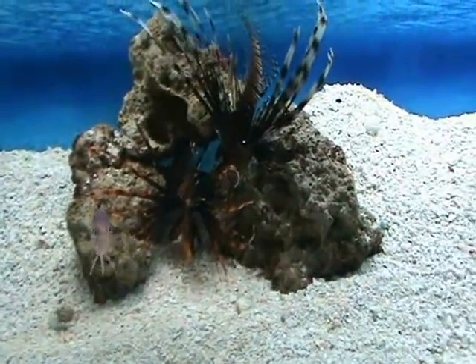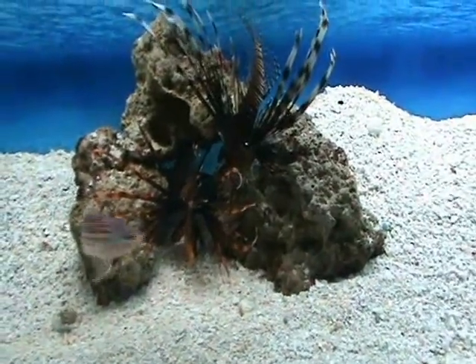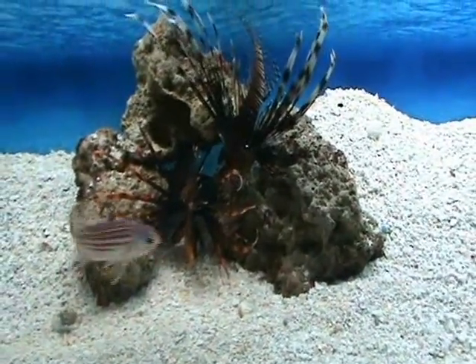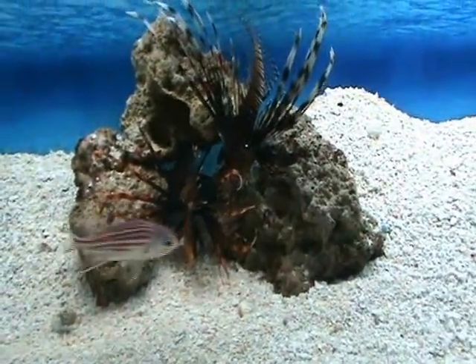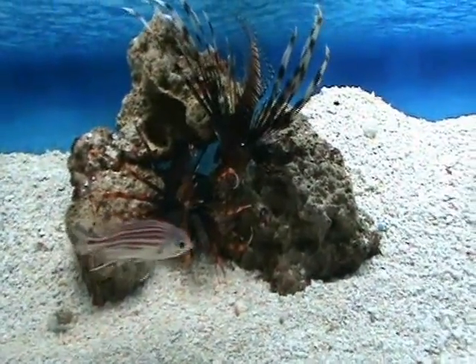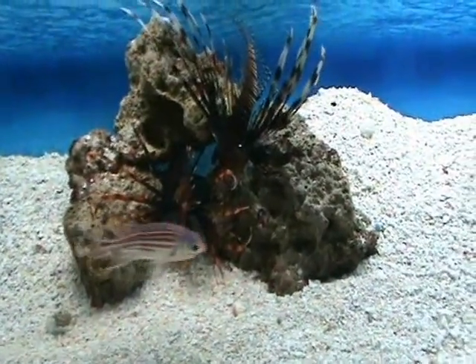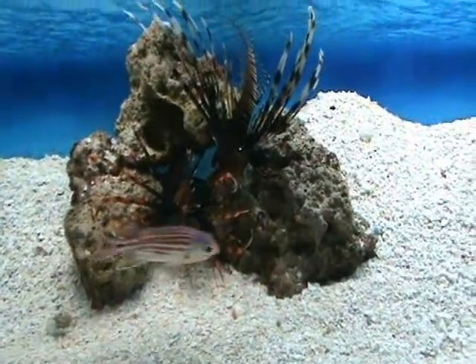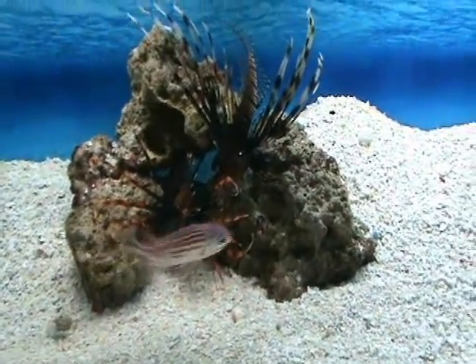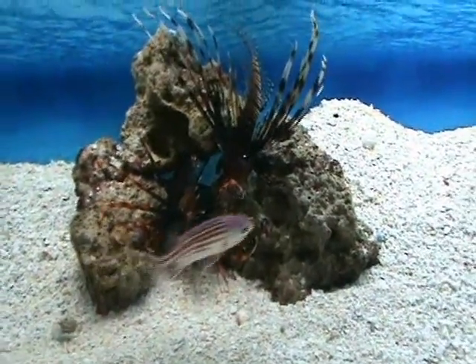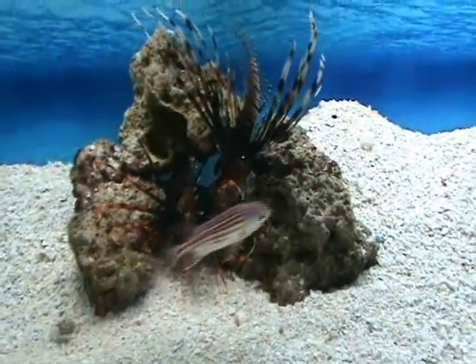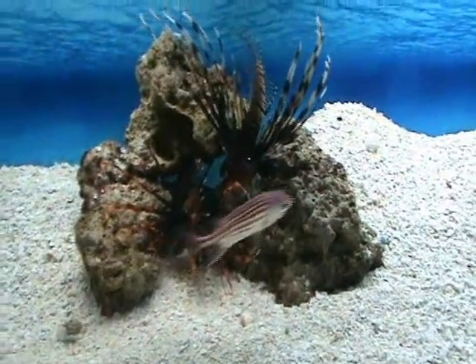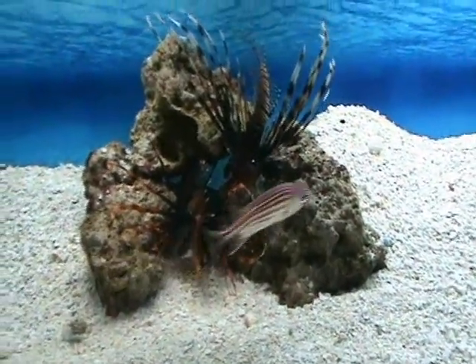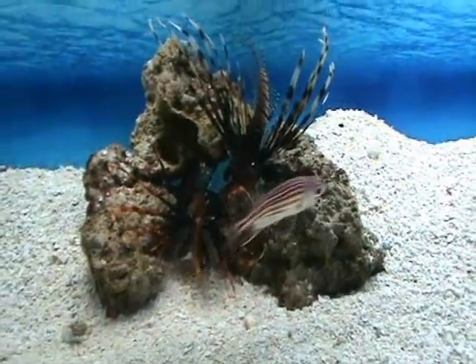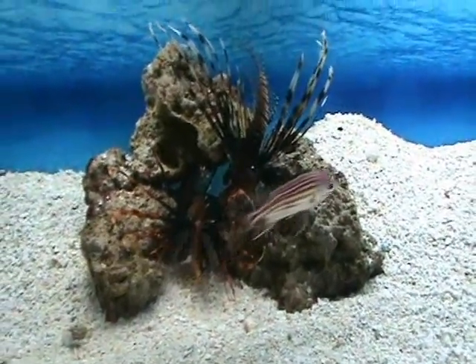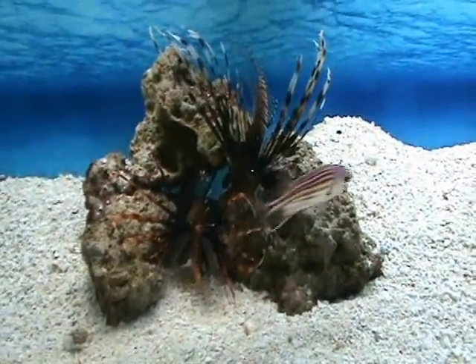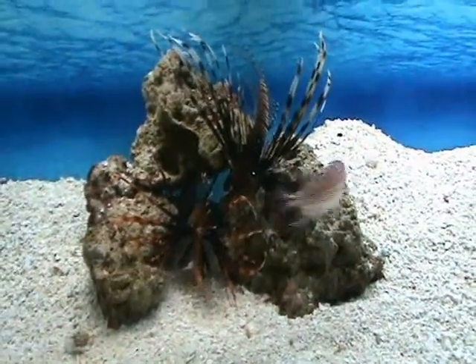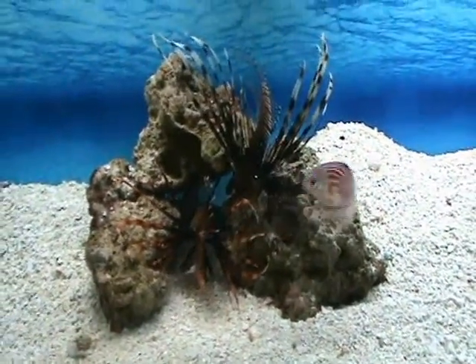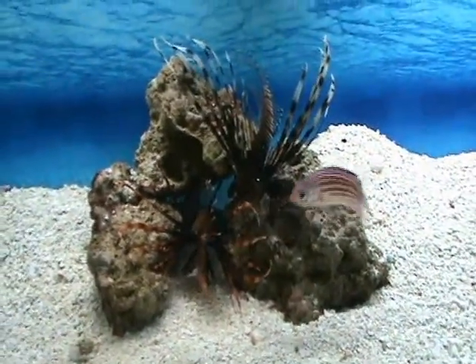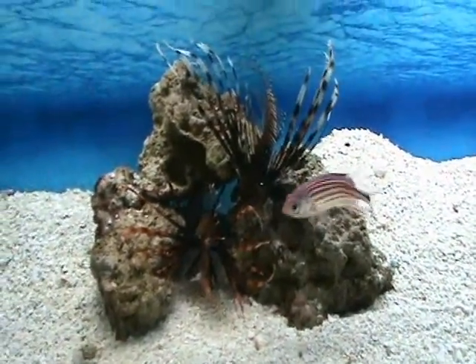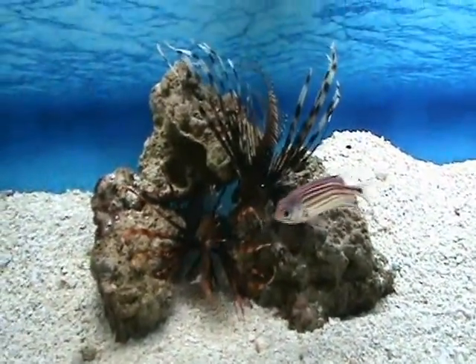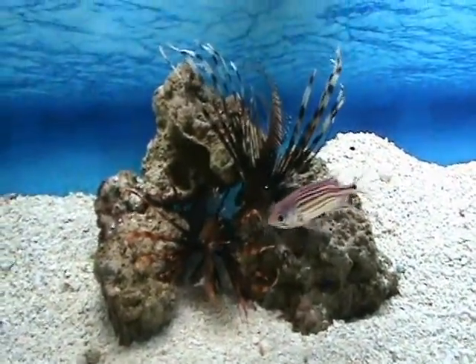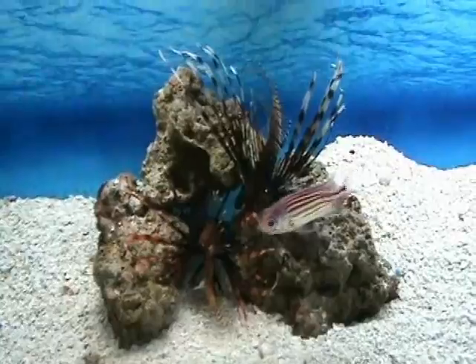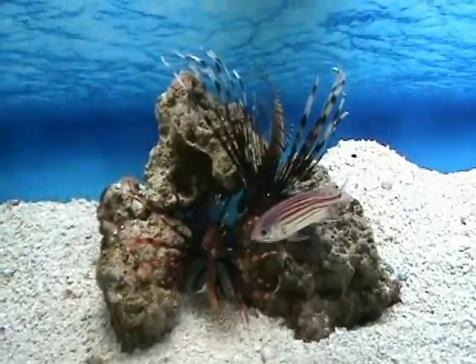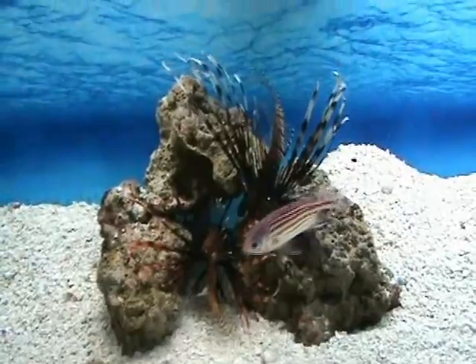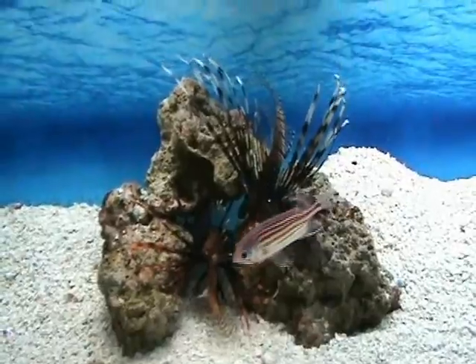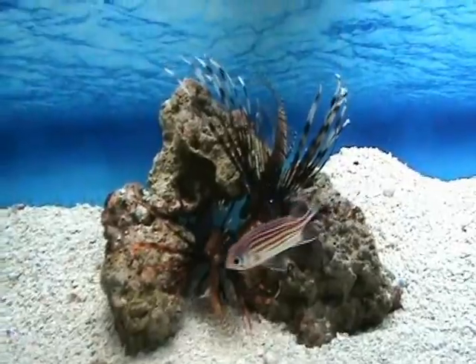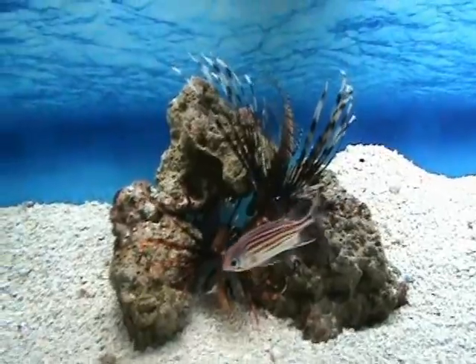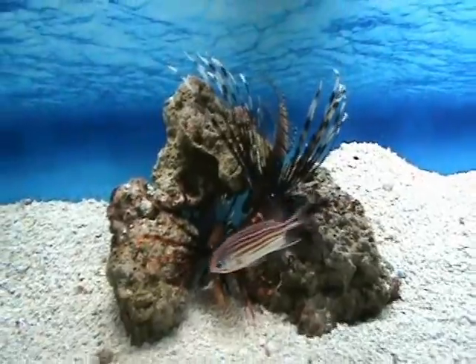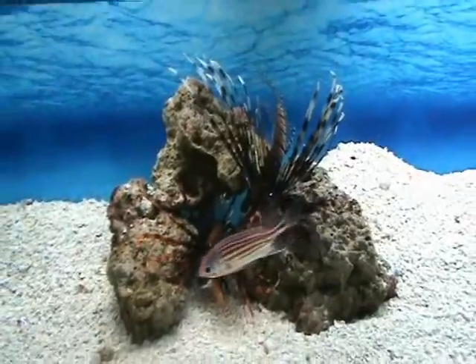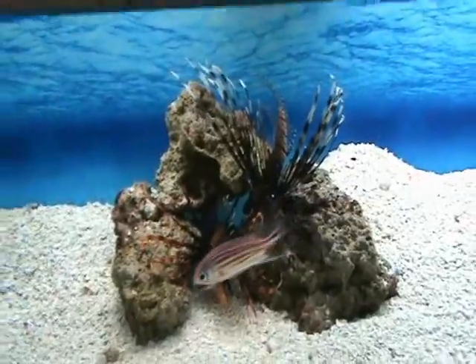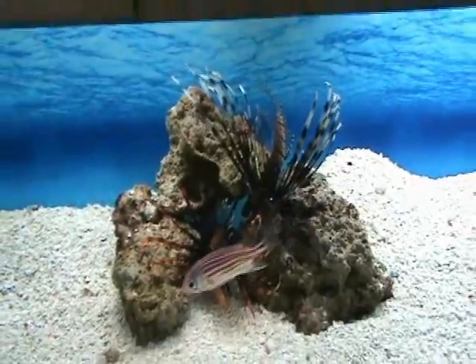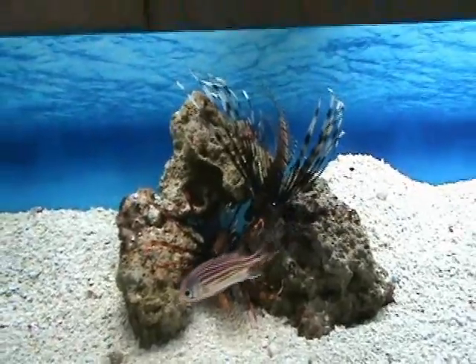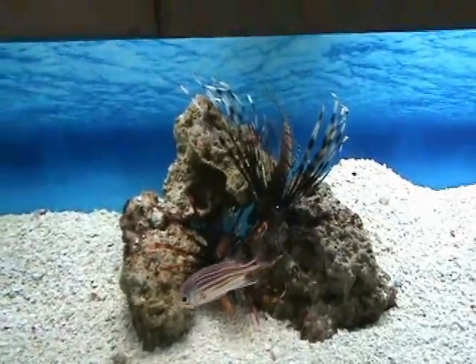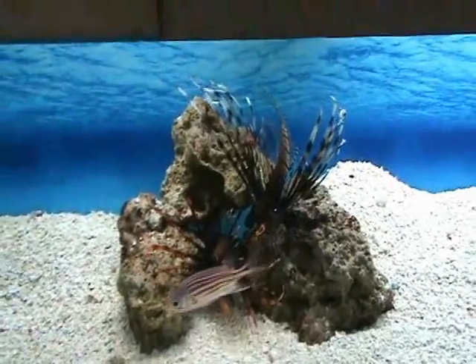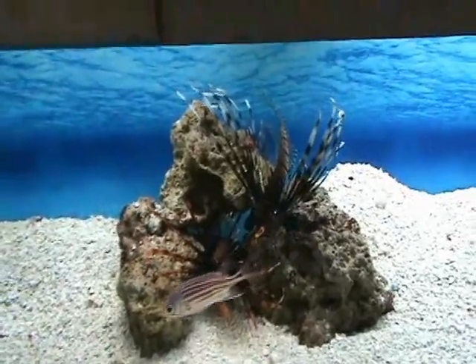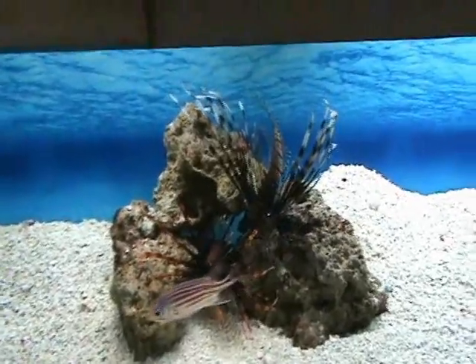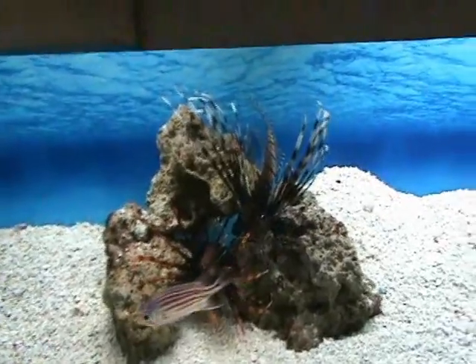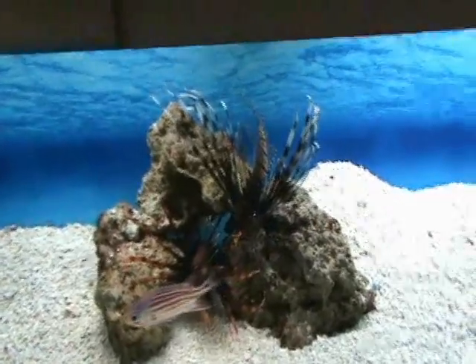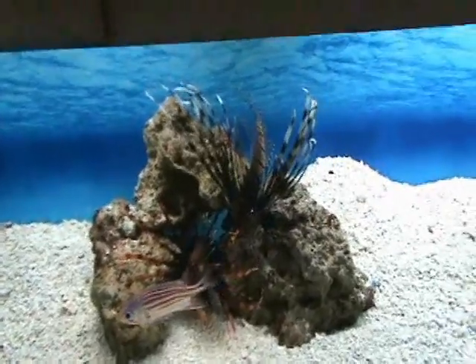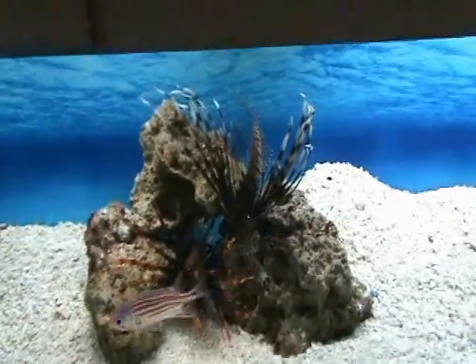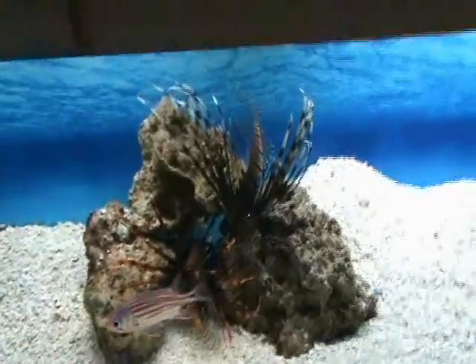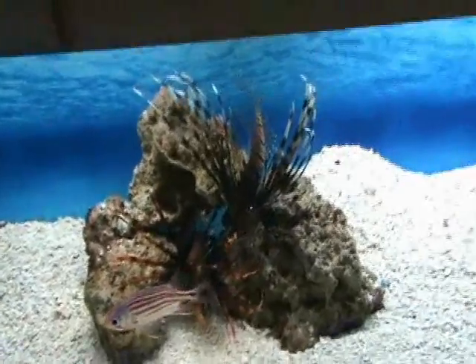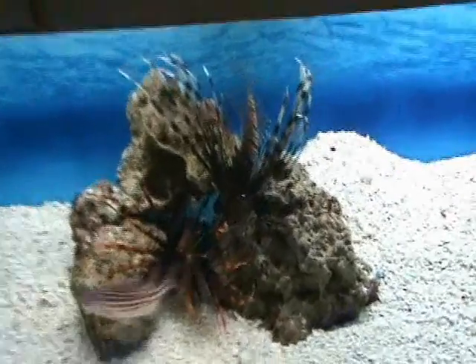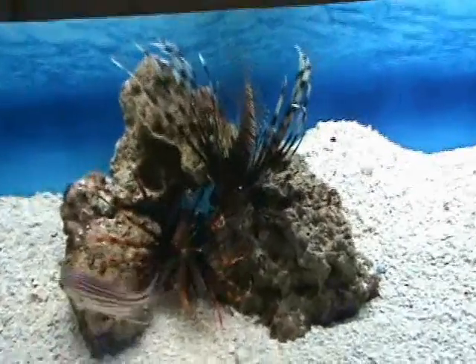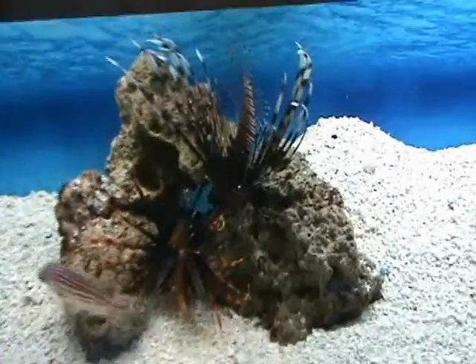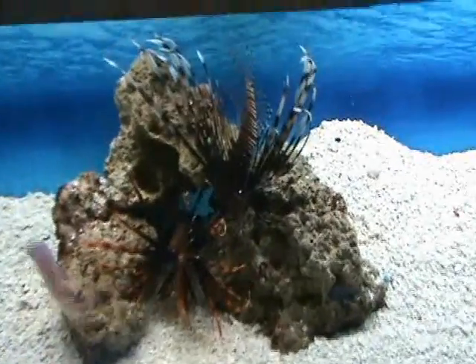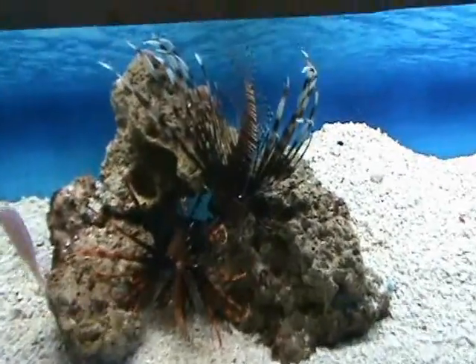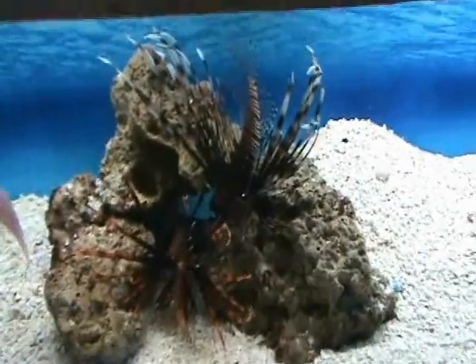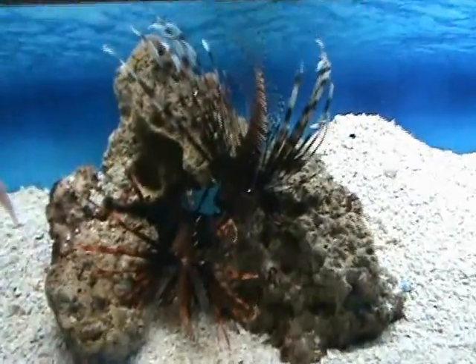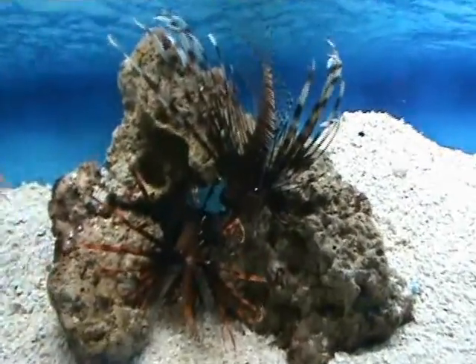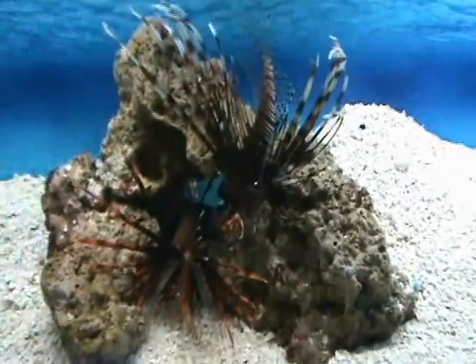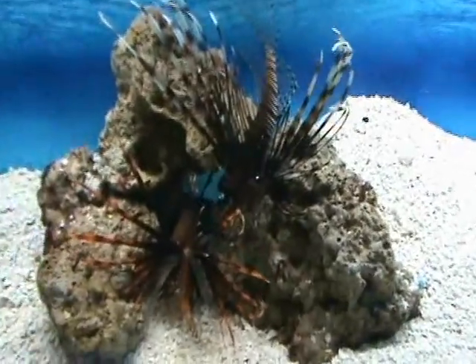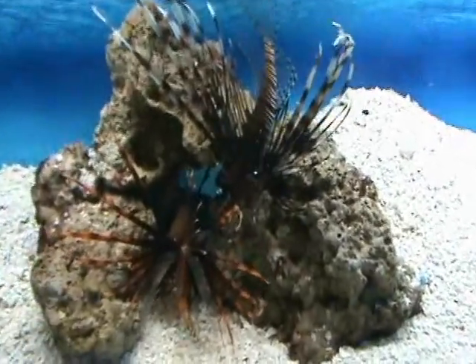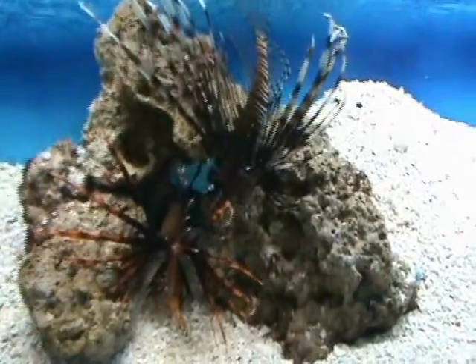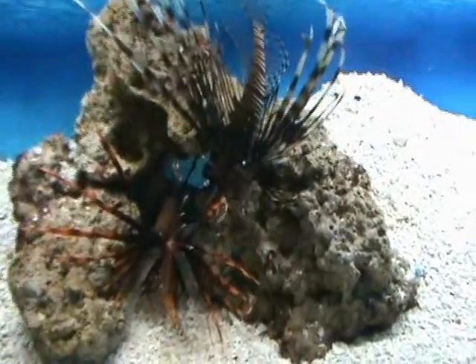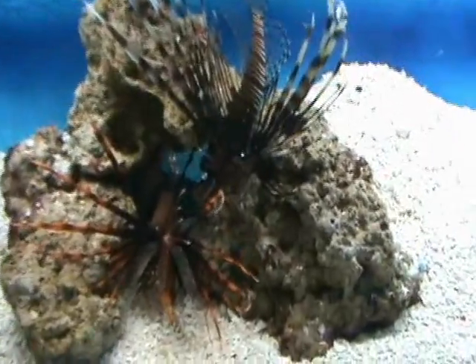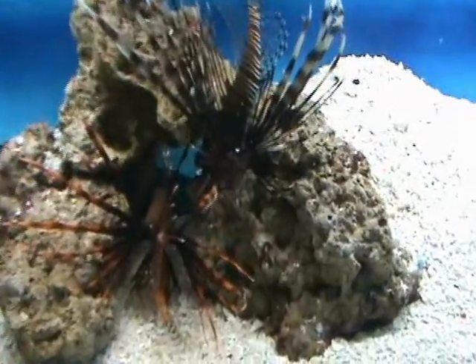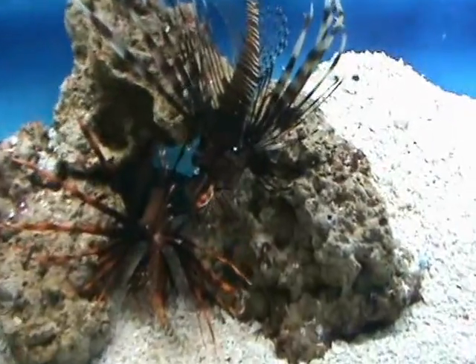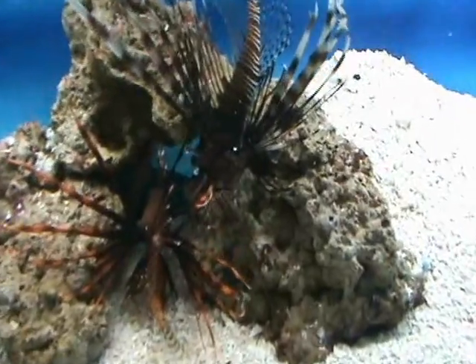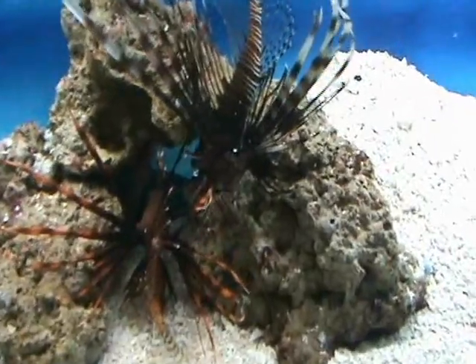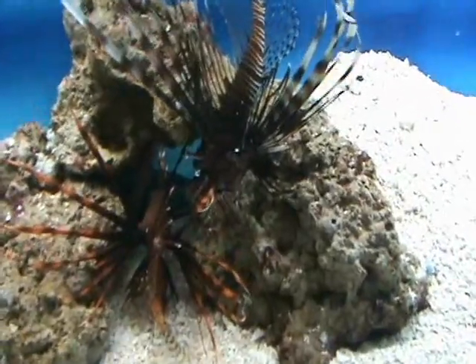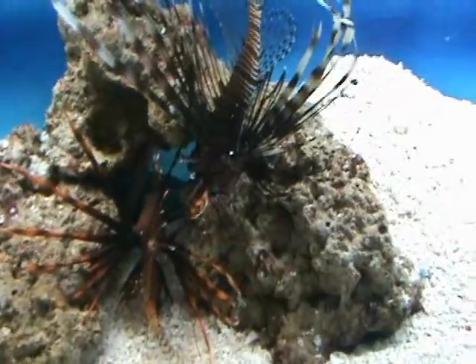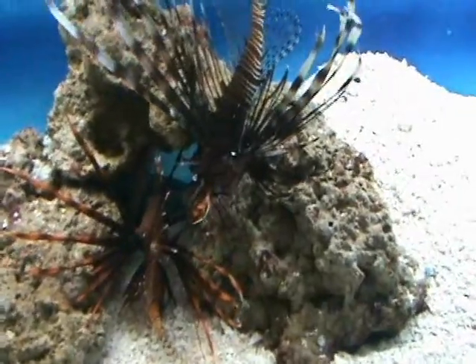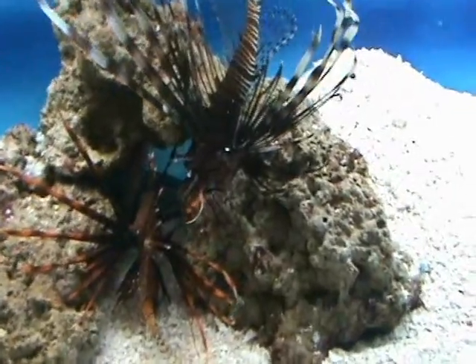Over here we've got a couple of nice bullethead lionfish. These guys are predatory, so you want to keep them with stuff that can't fit in their mouth. They're also venomous, so you've got to be a little bit careful with that.